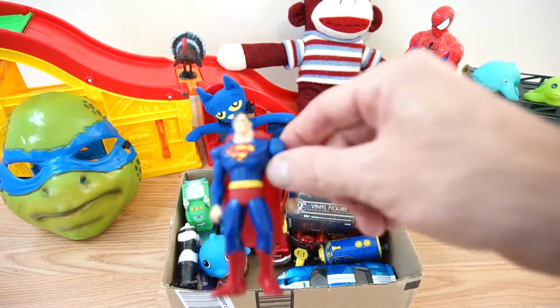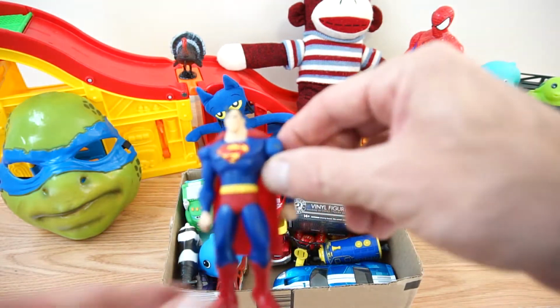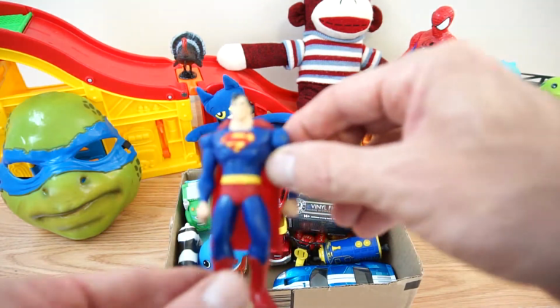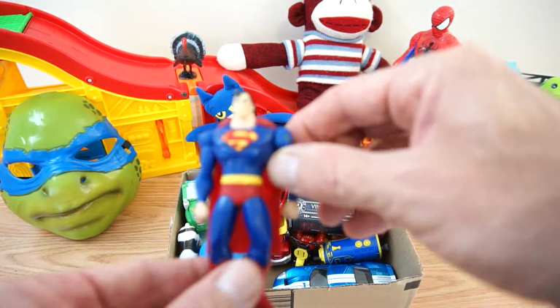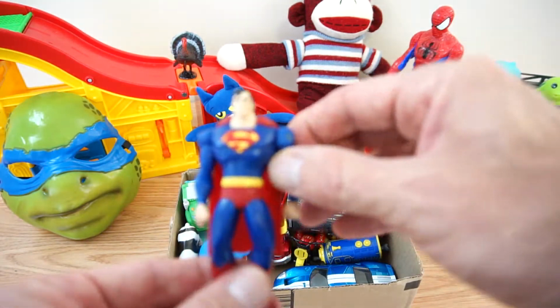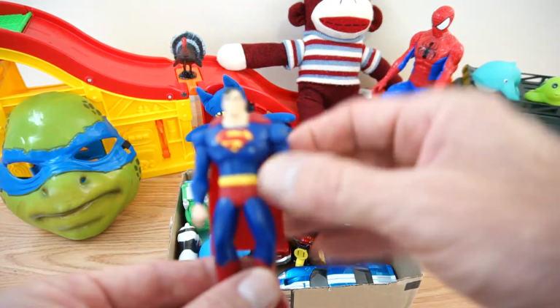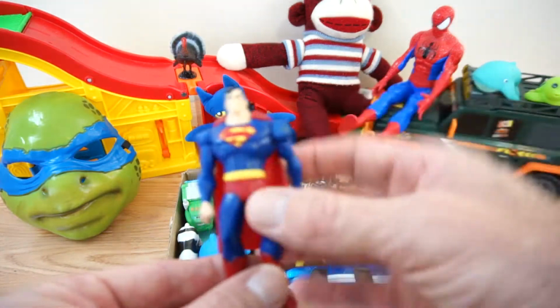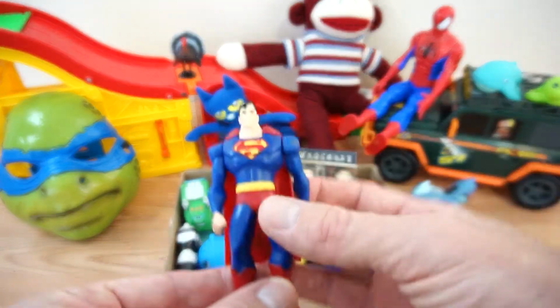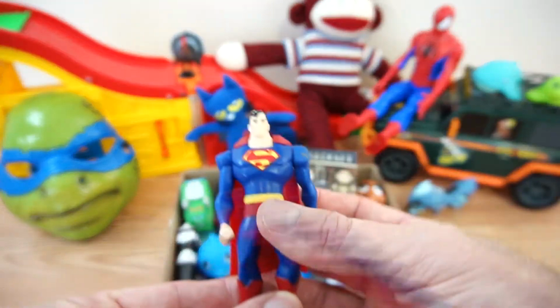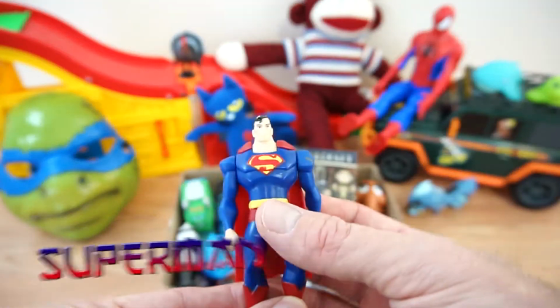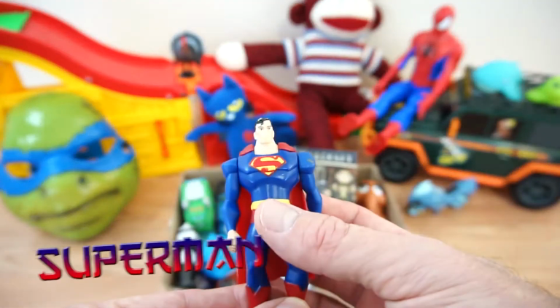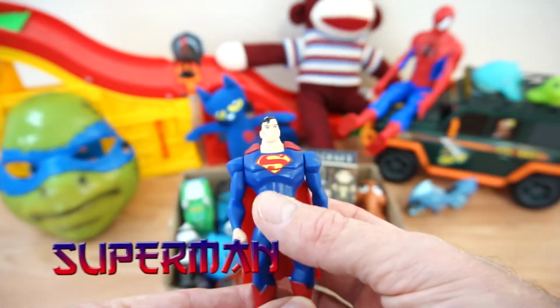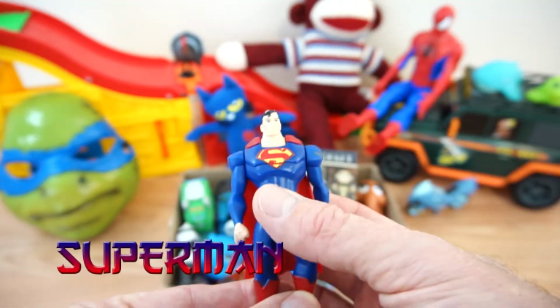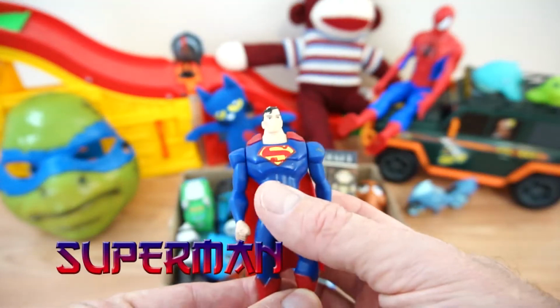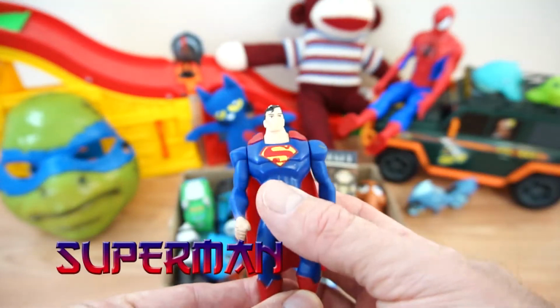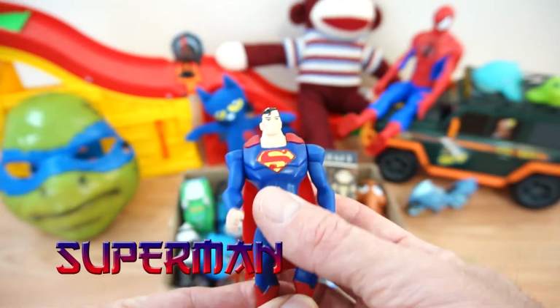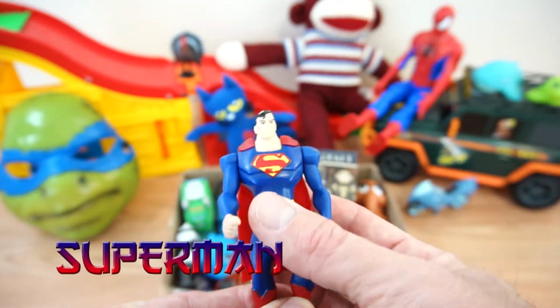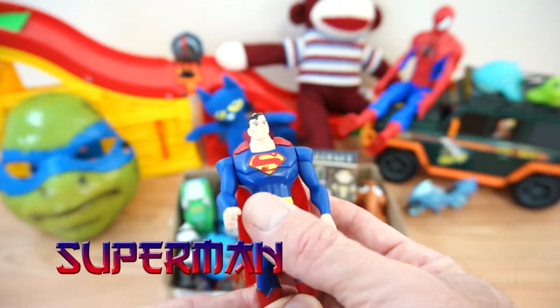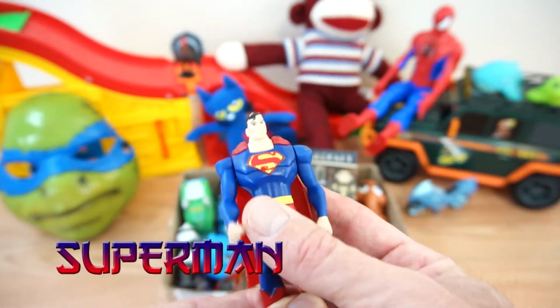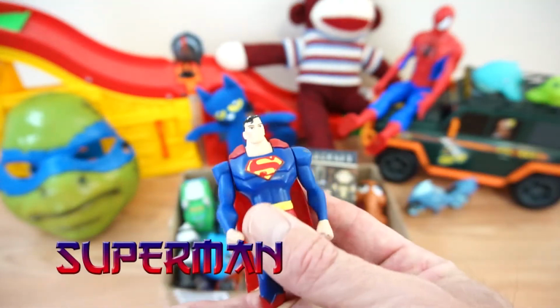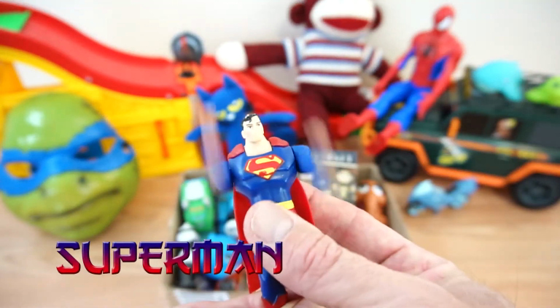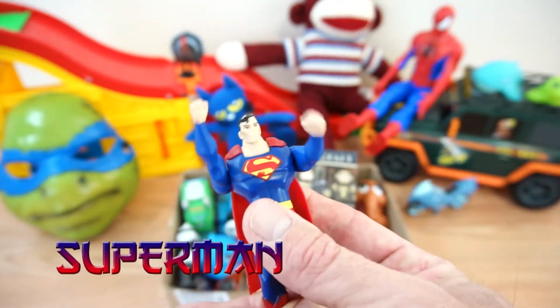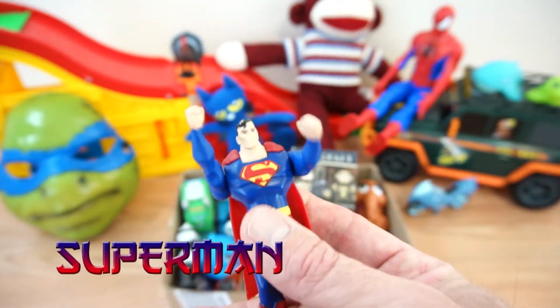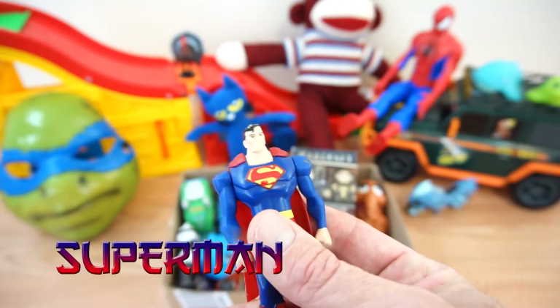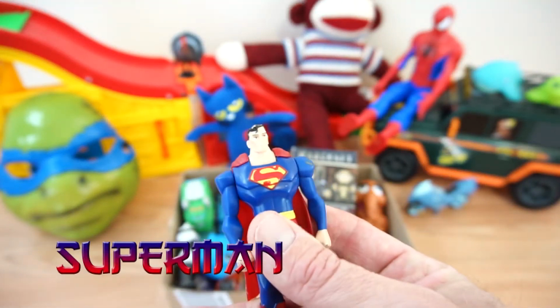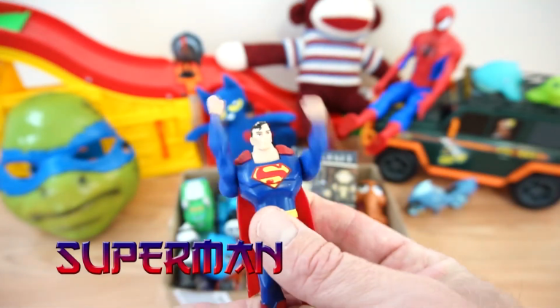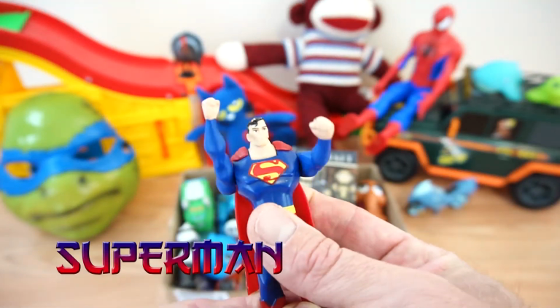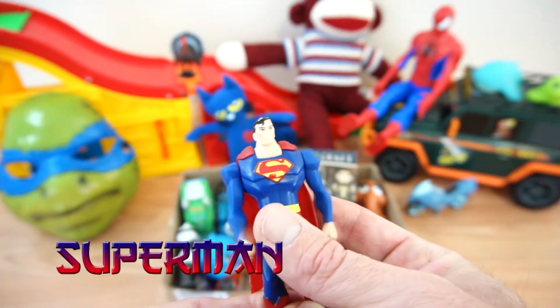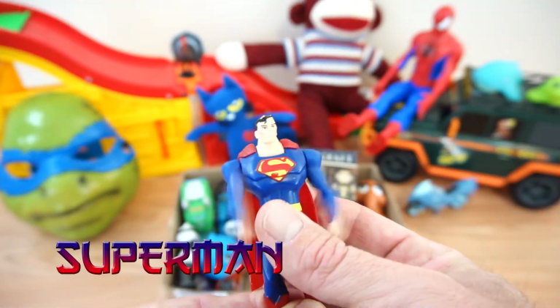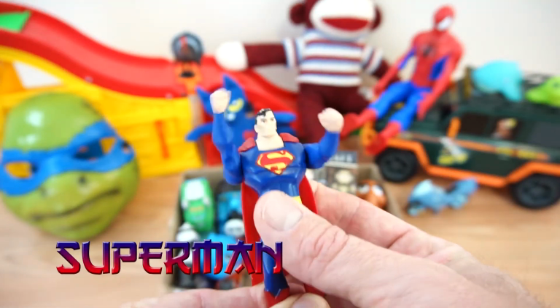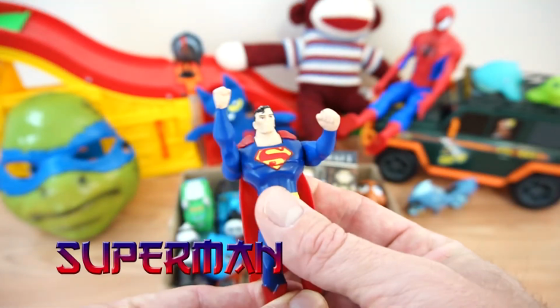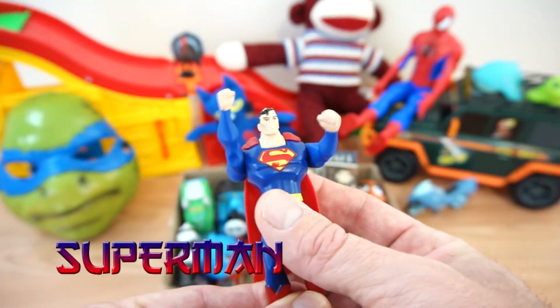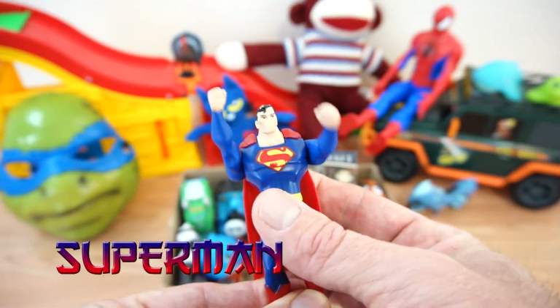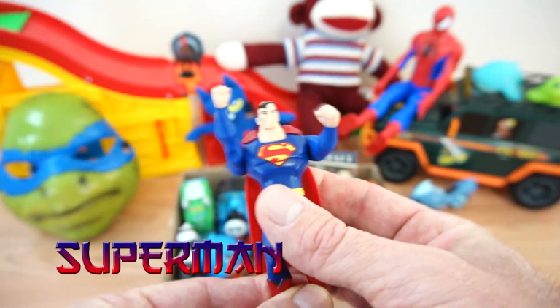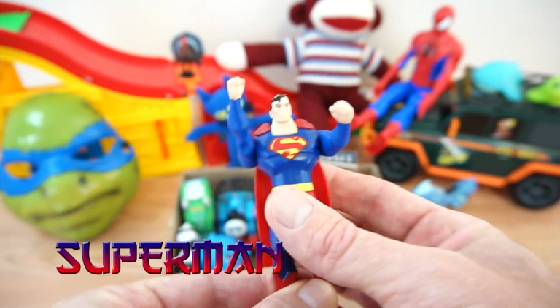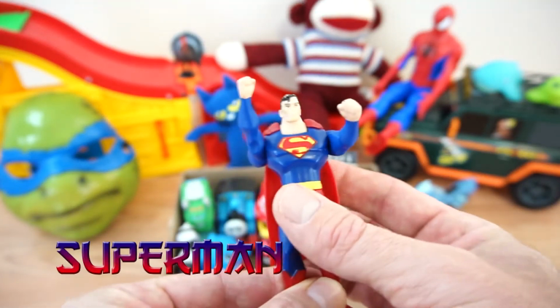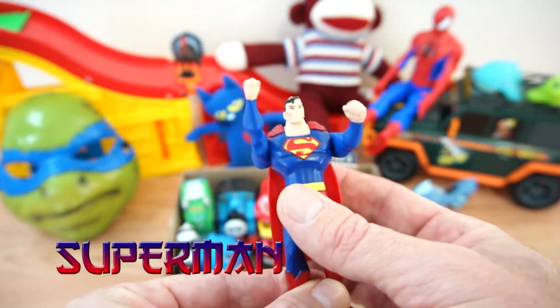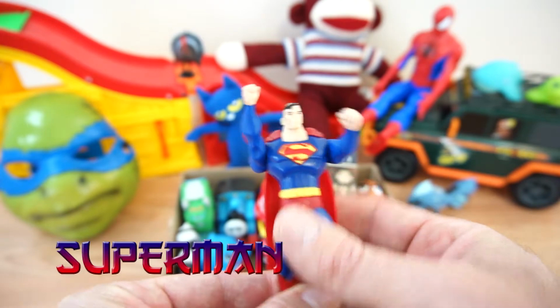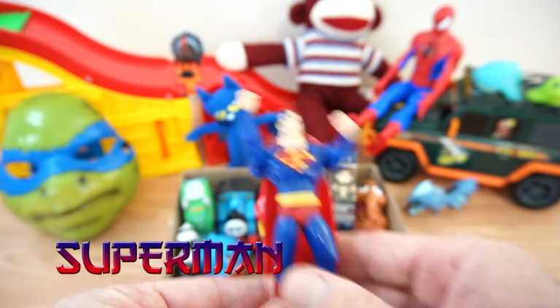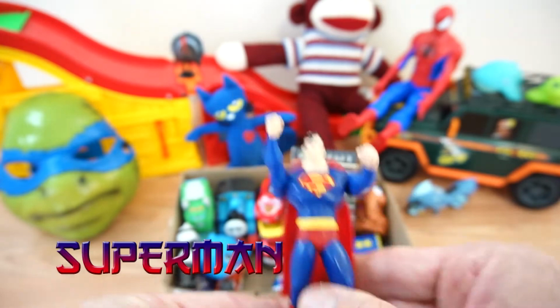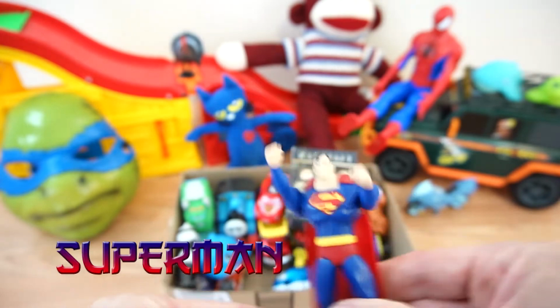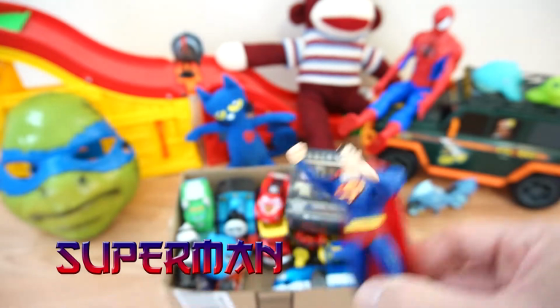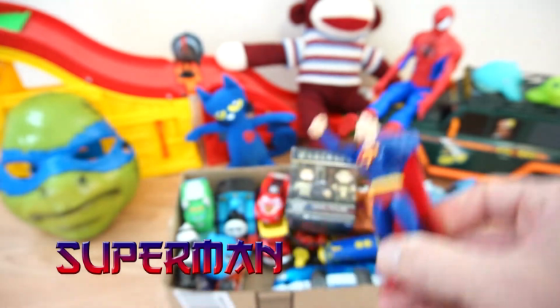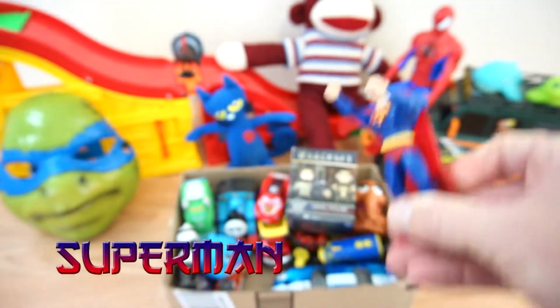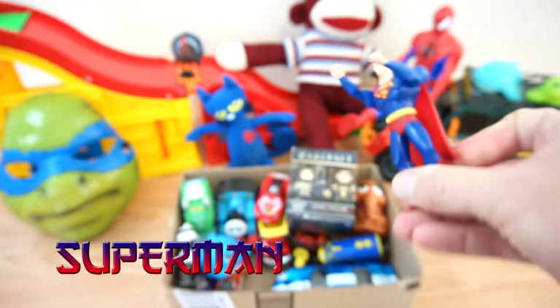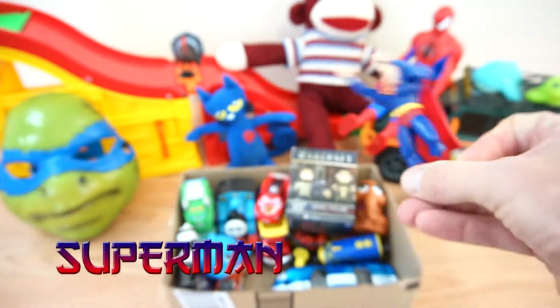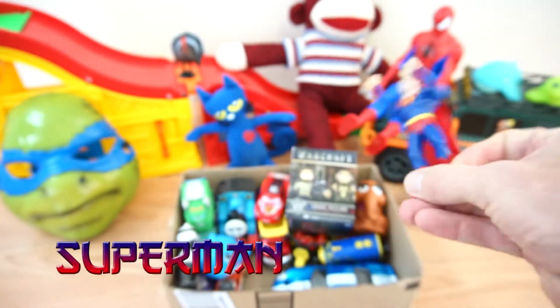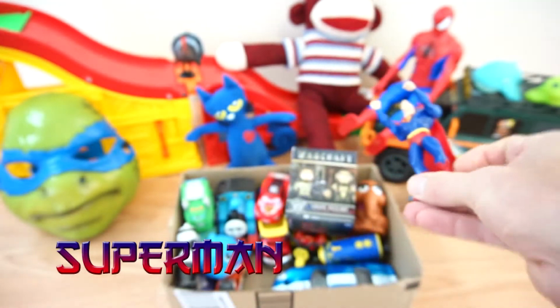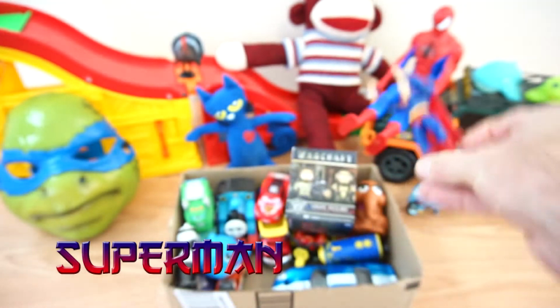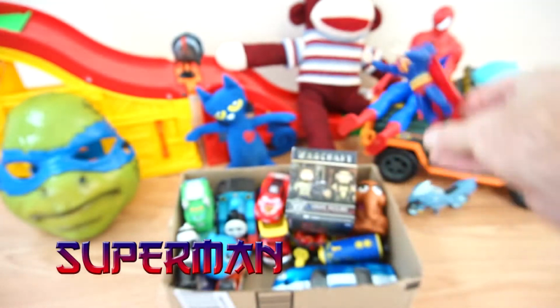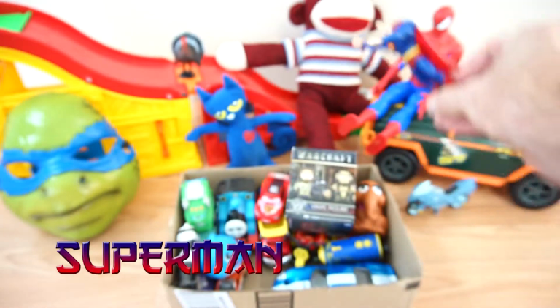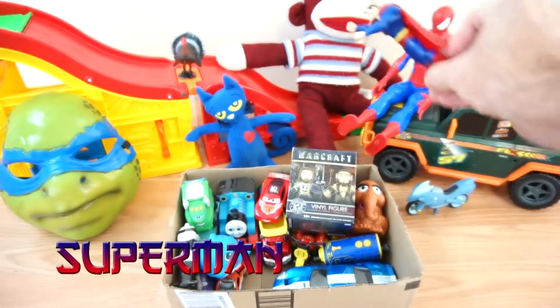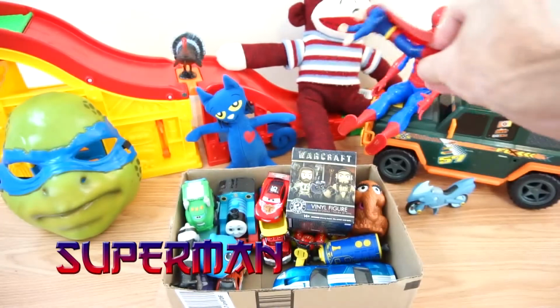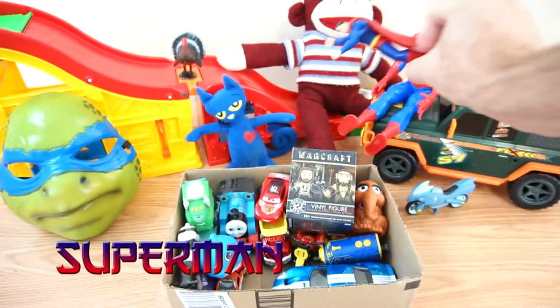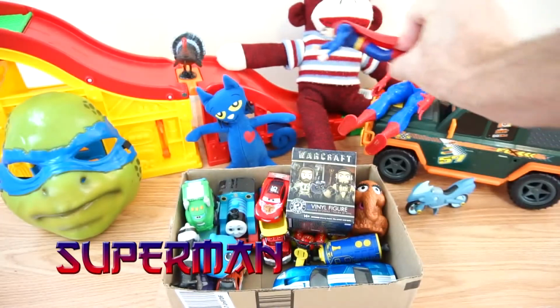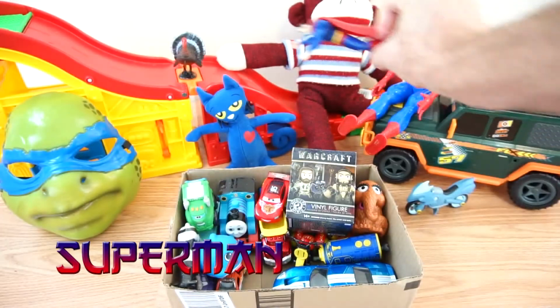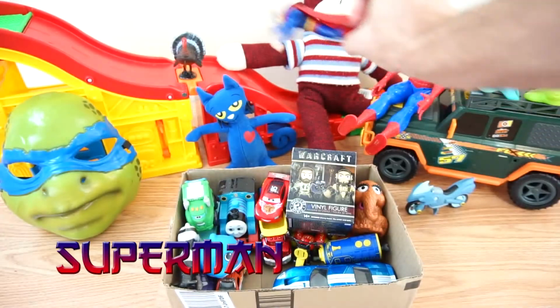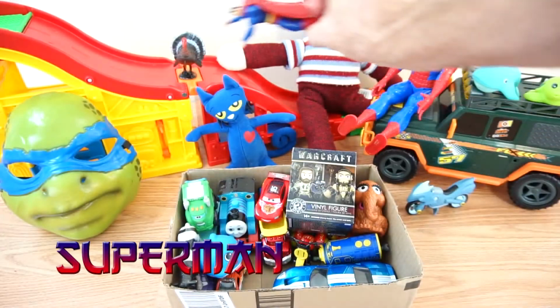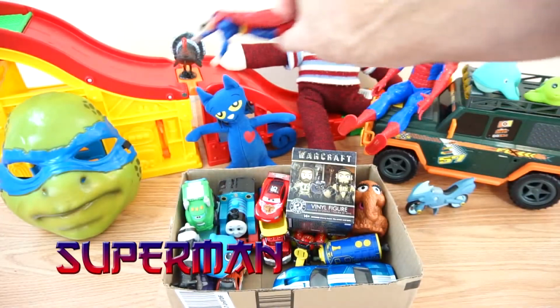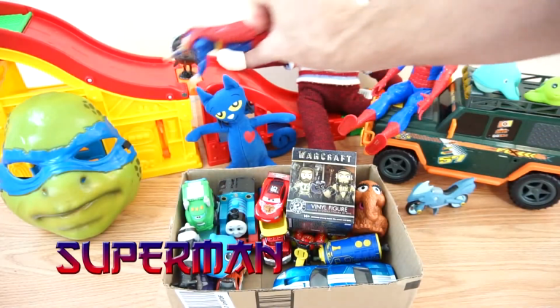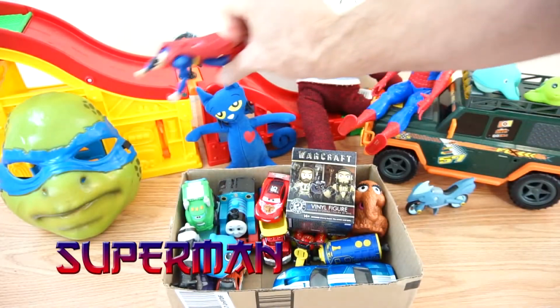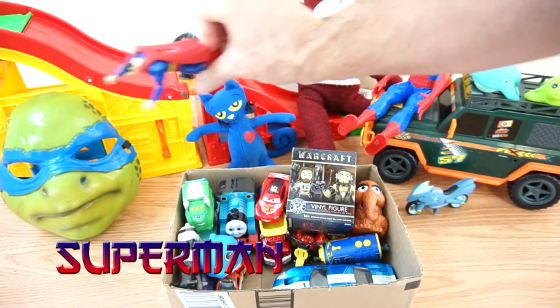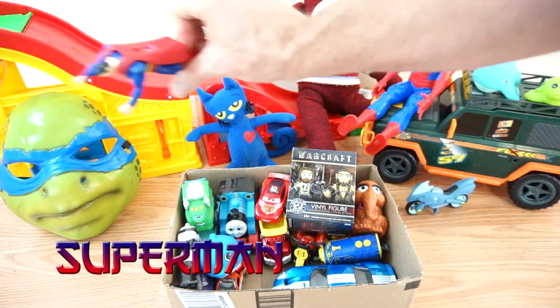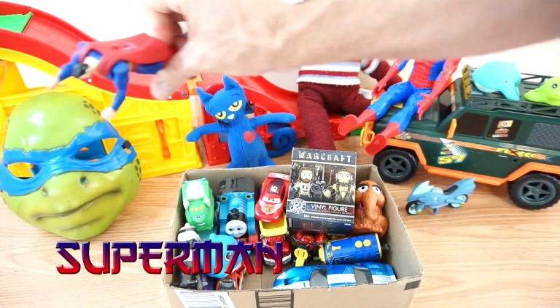Oh, it's Superman! There he goes, flying around!